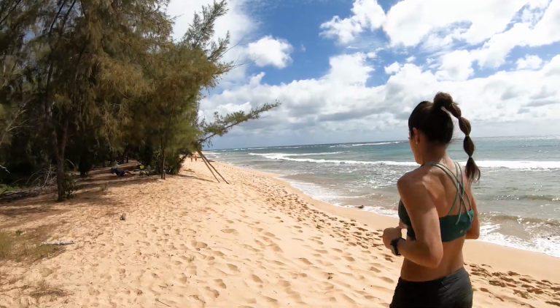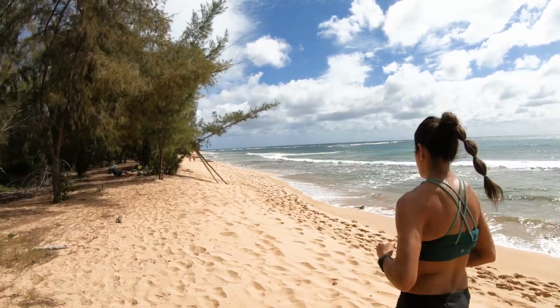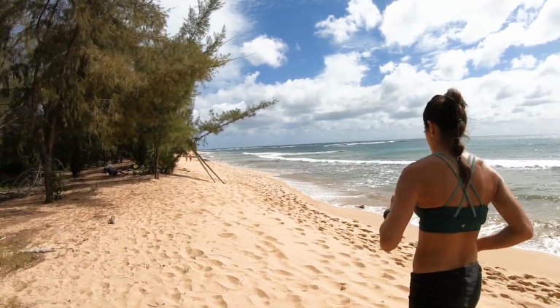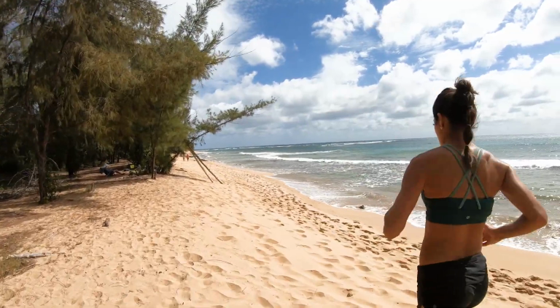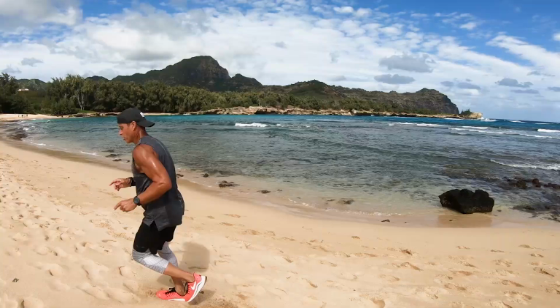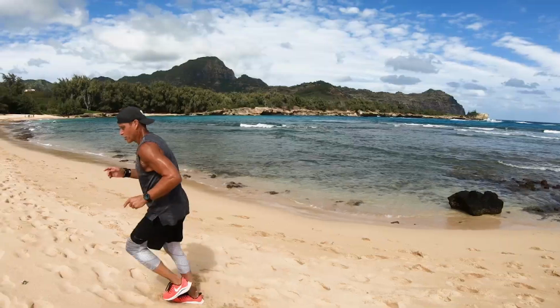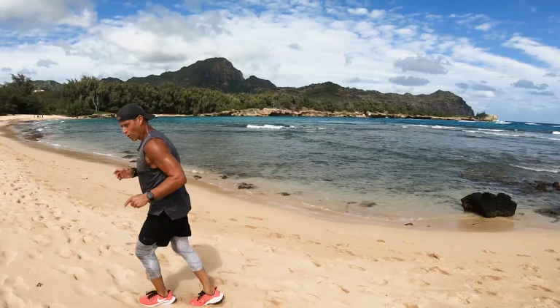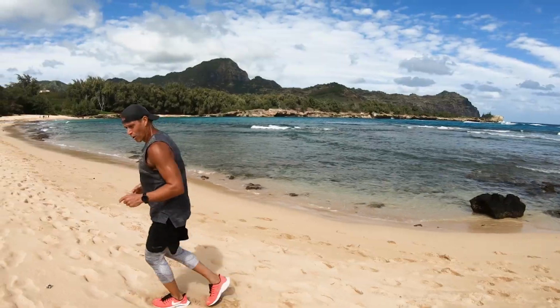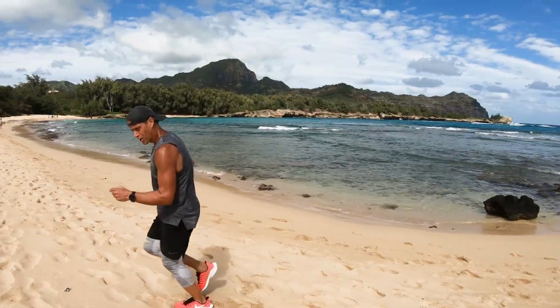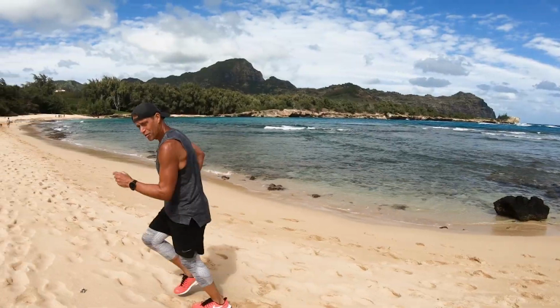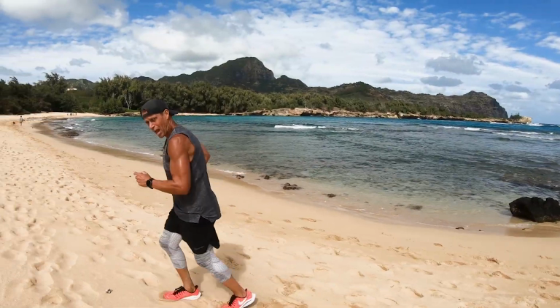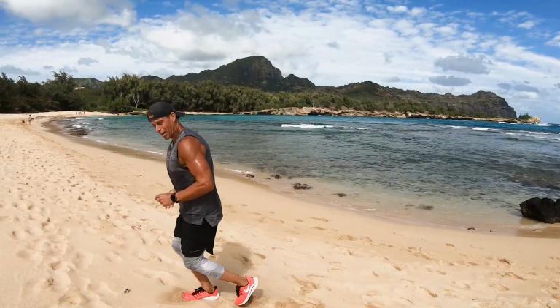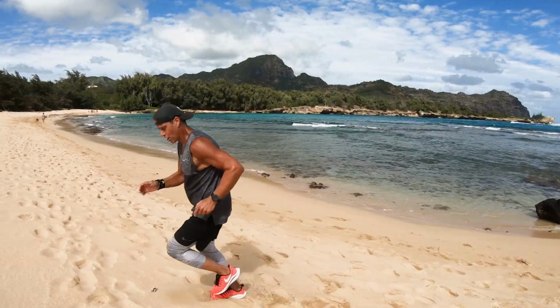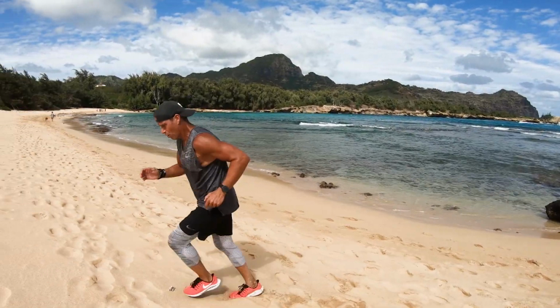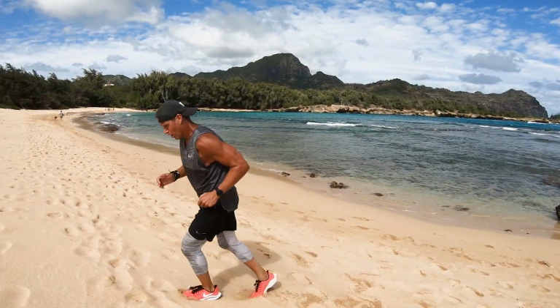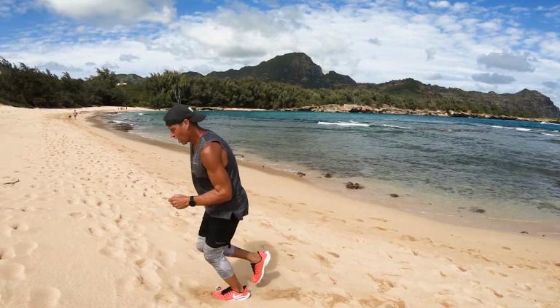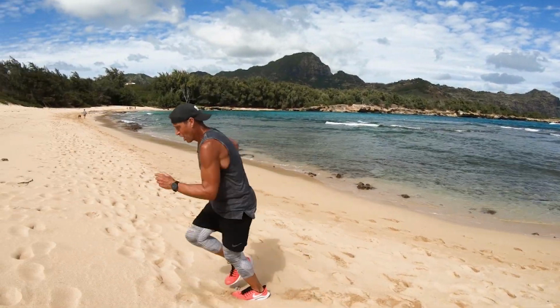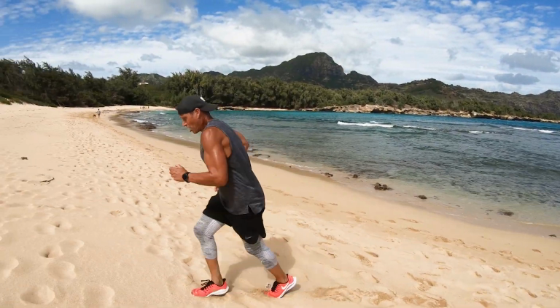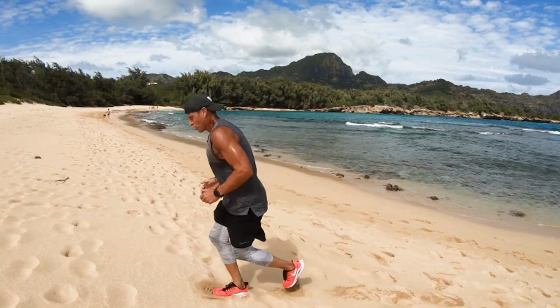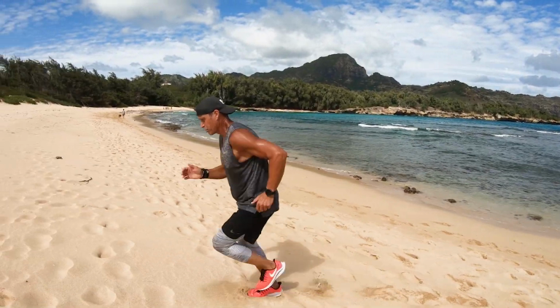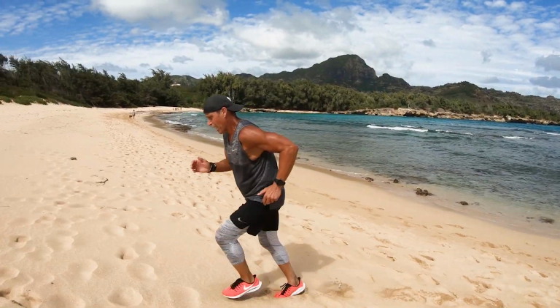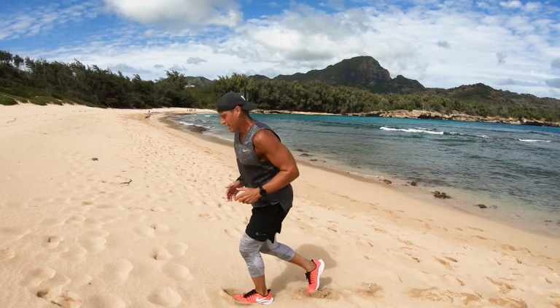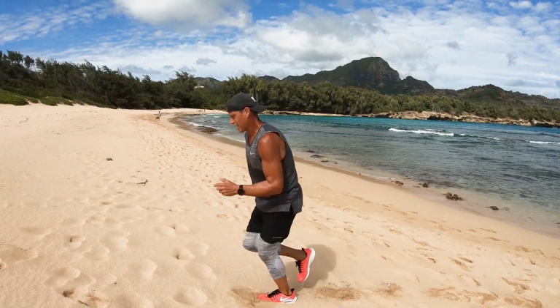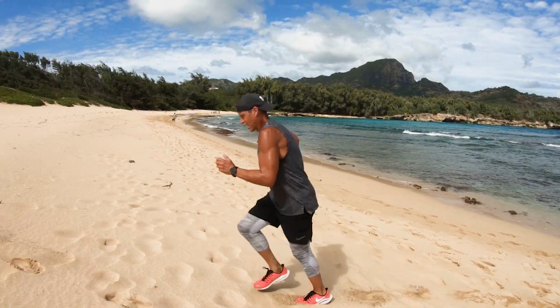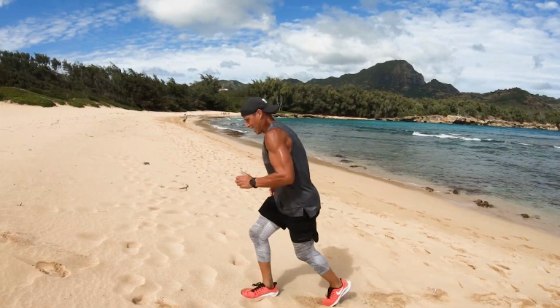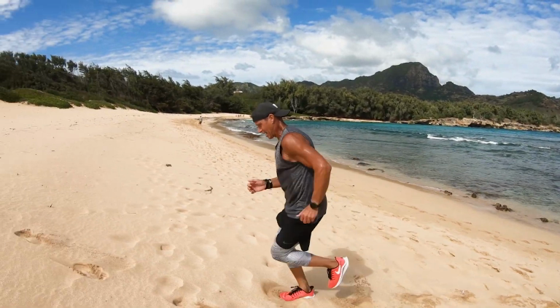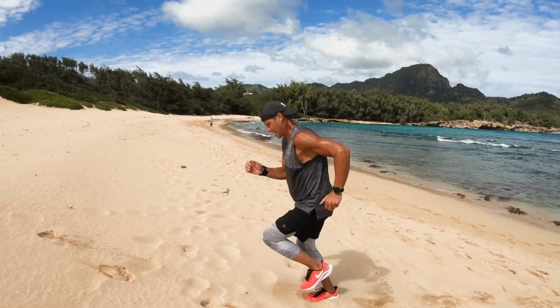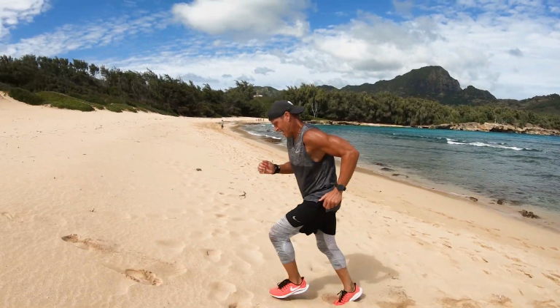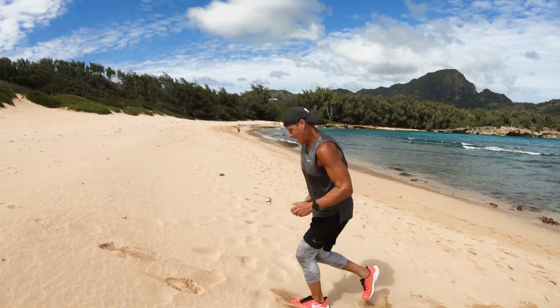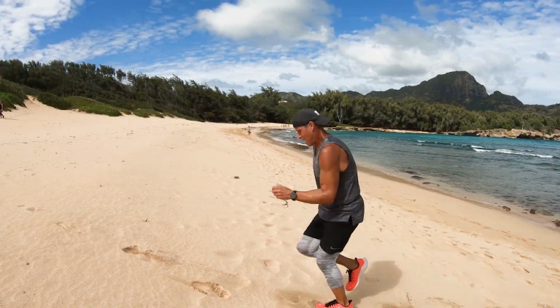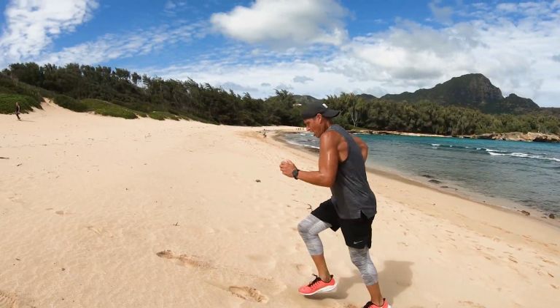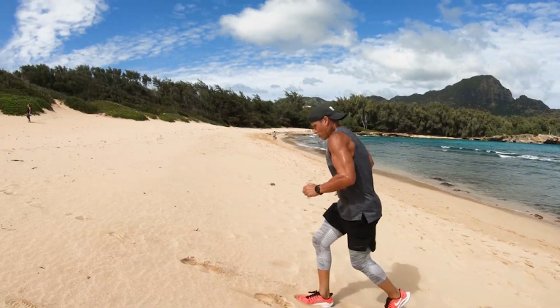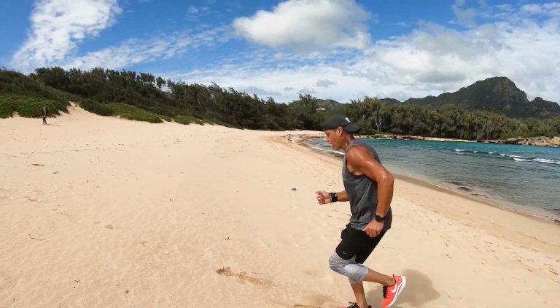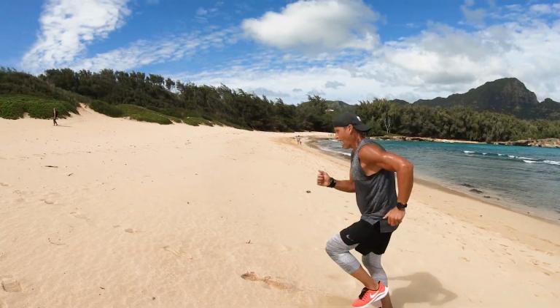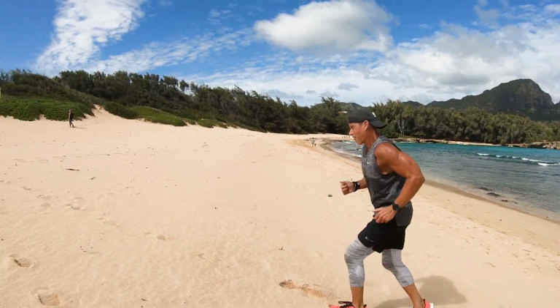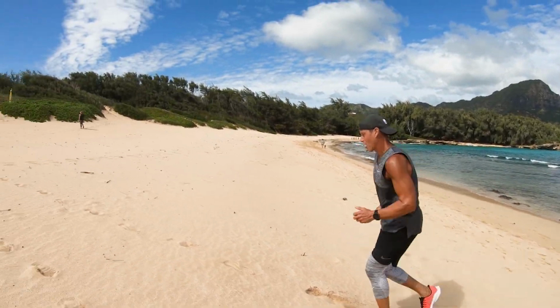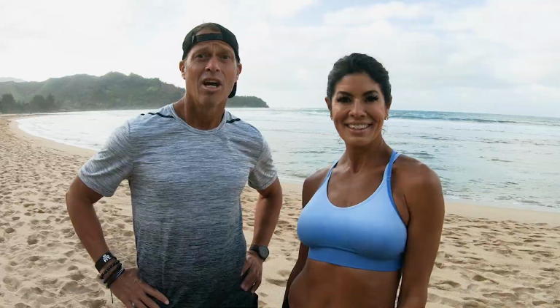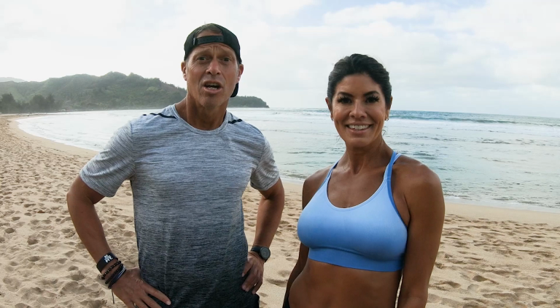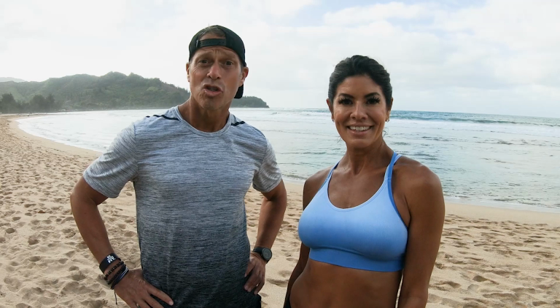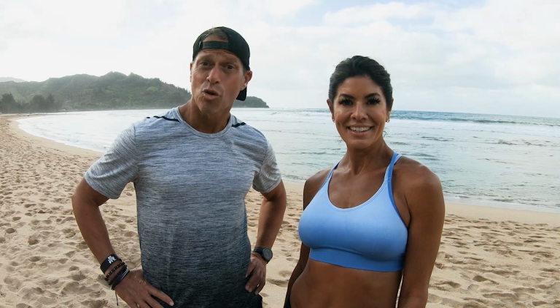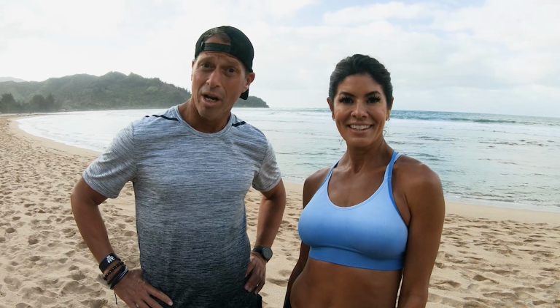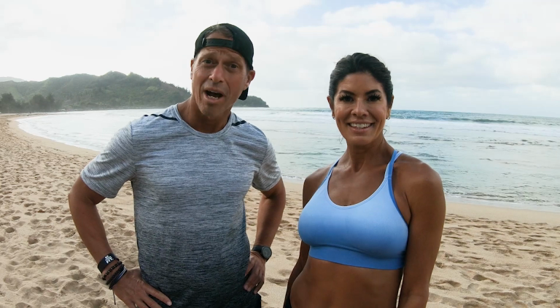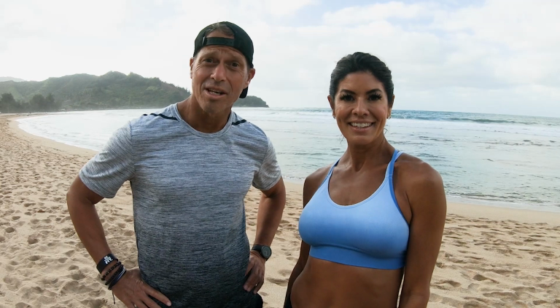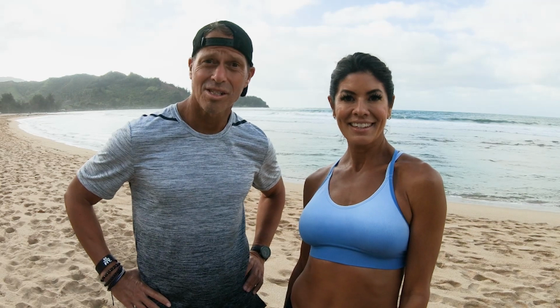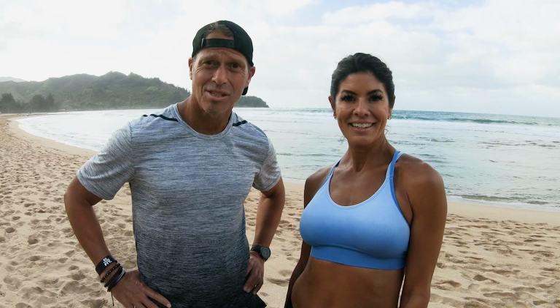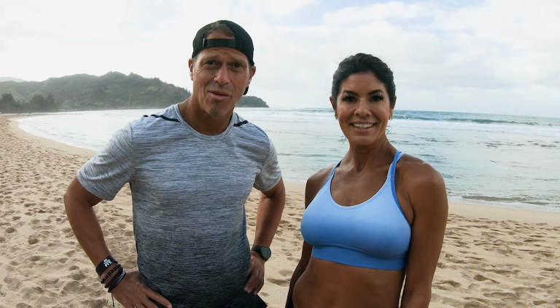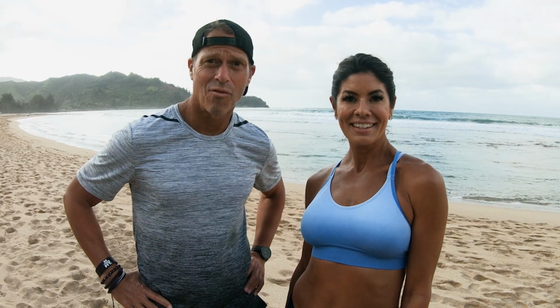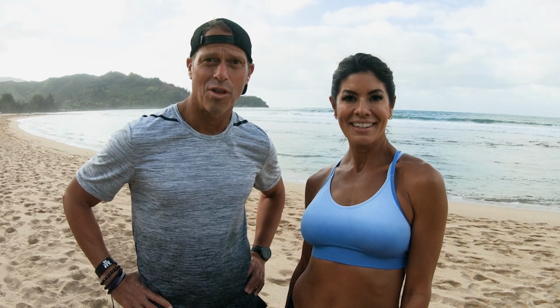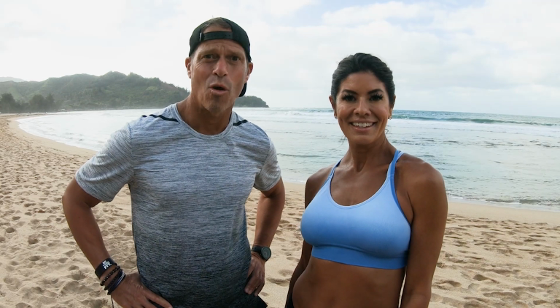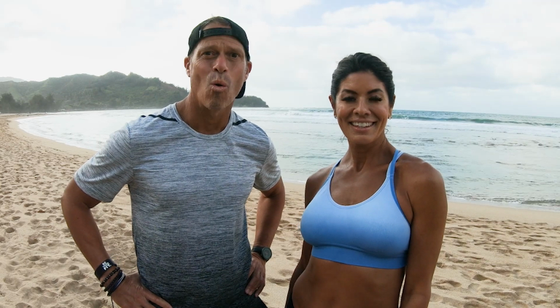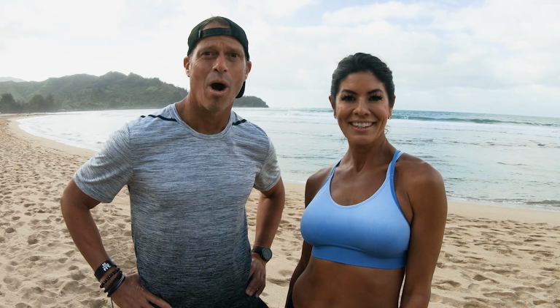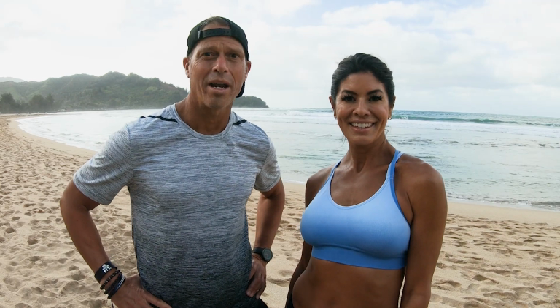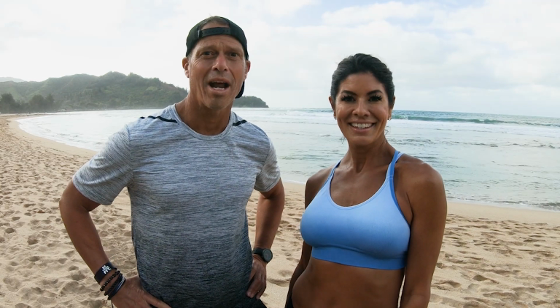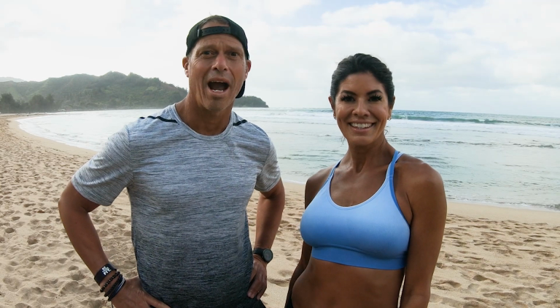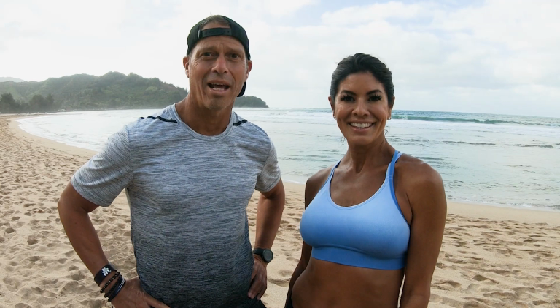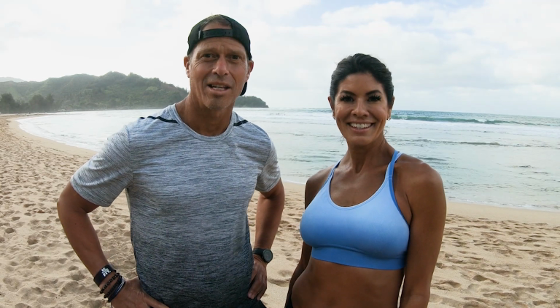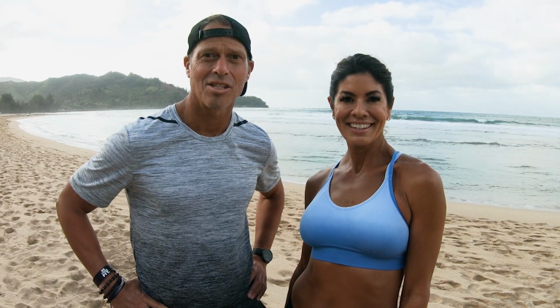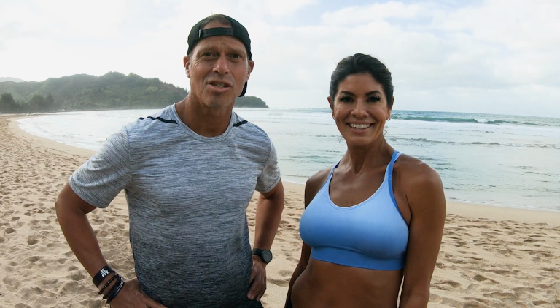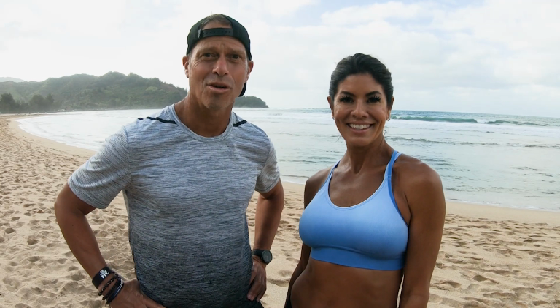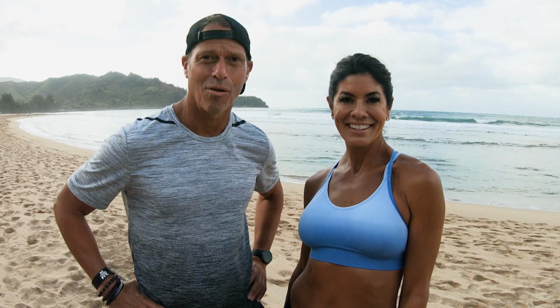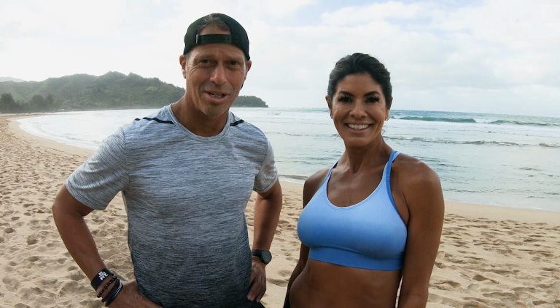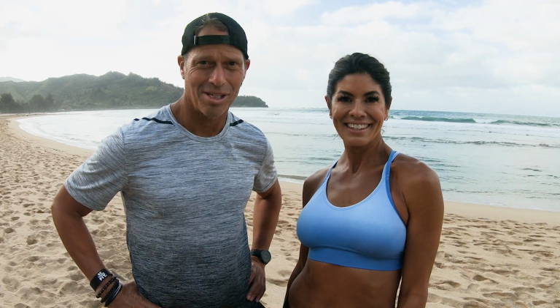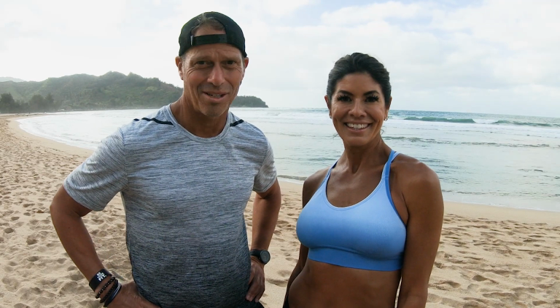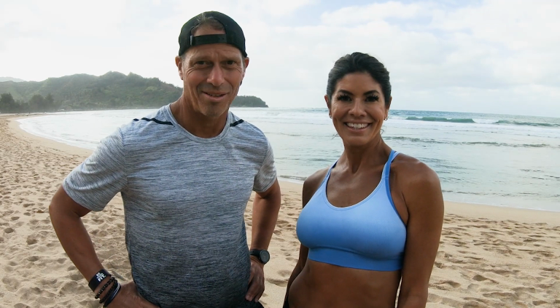So what are you waiting for? Let's start shaping and toning that body. Join us for the Hawaiian Islands Toning Series.